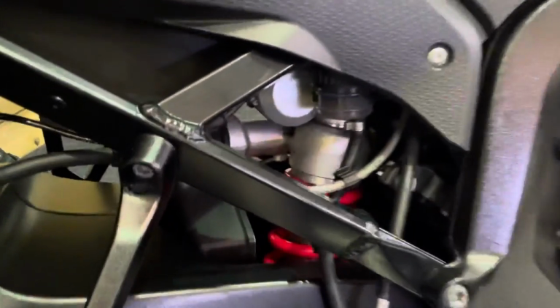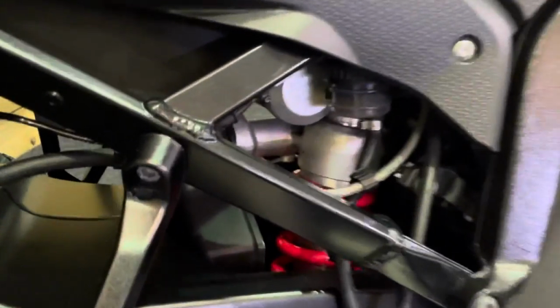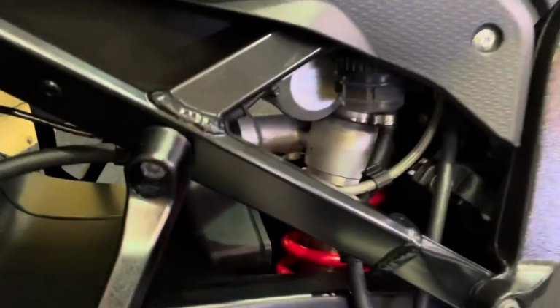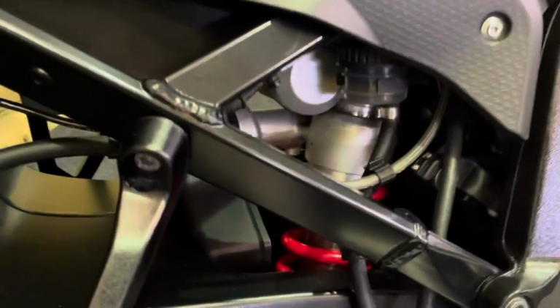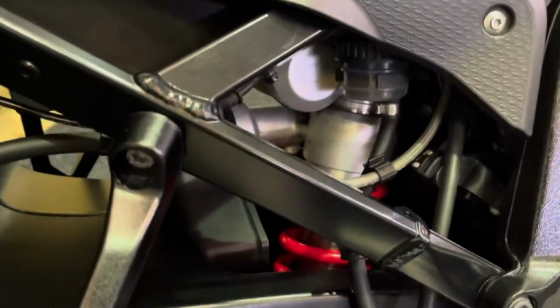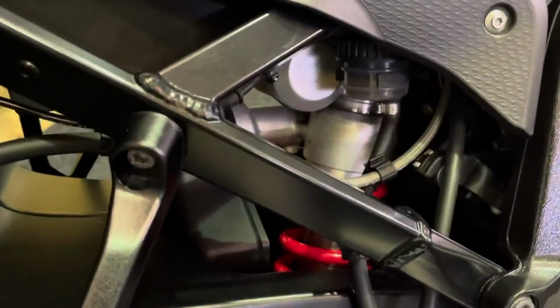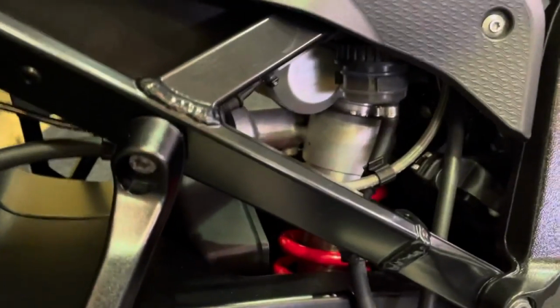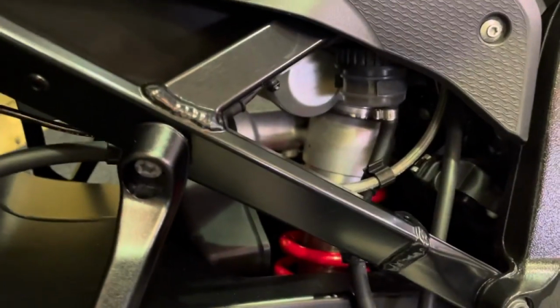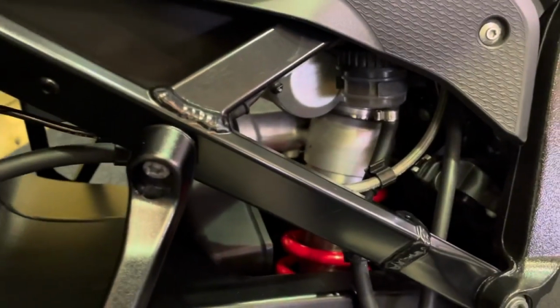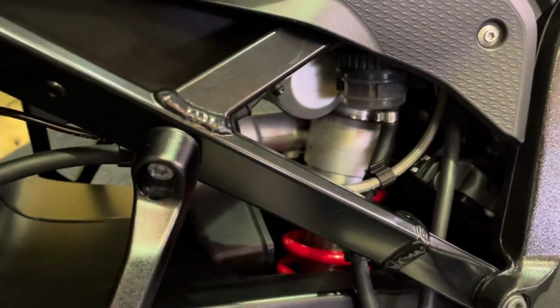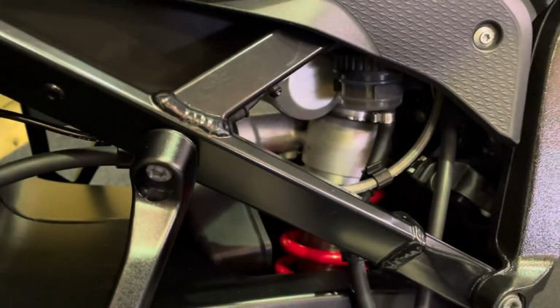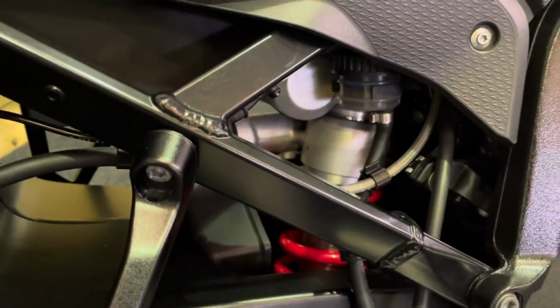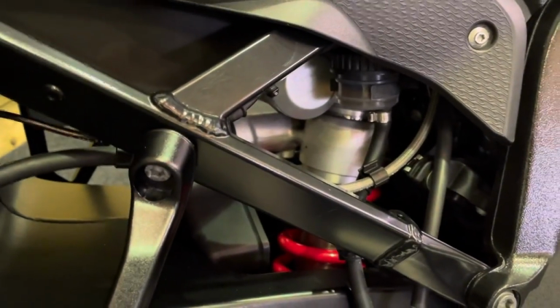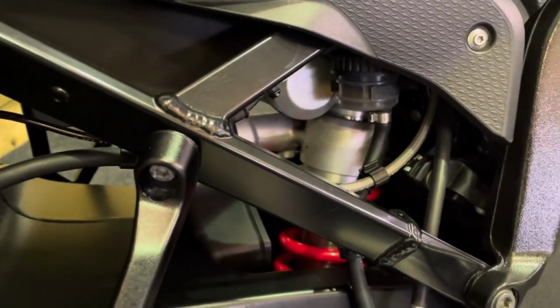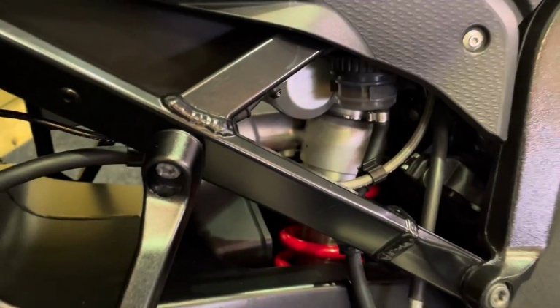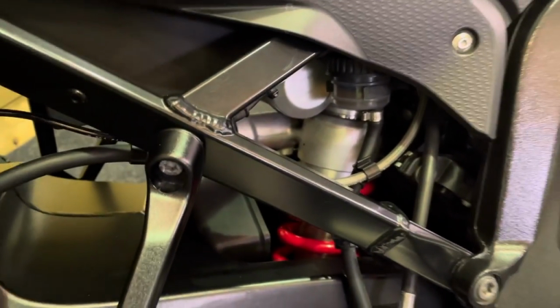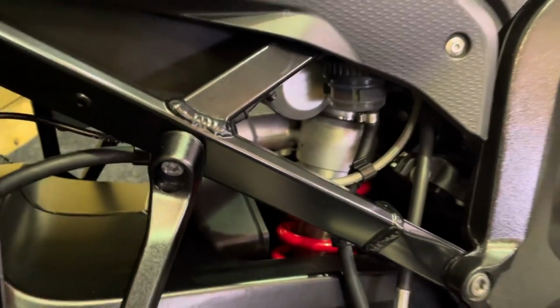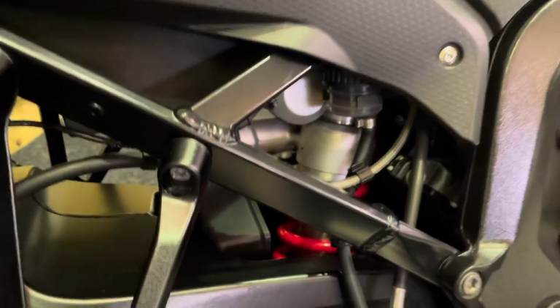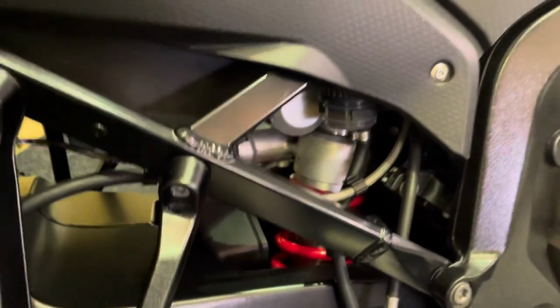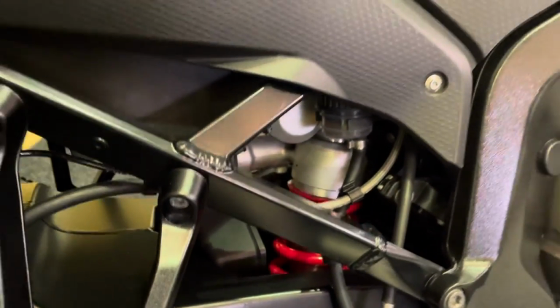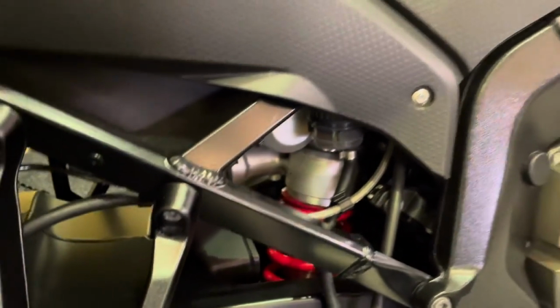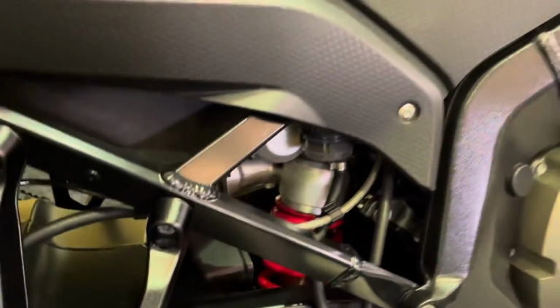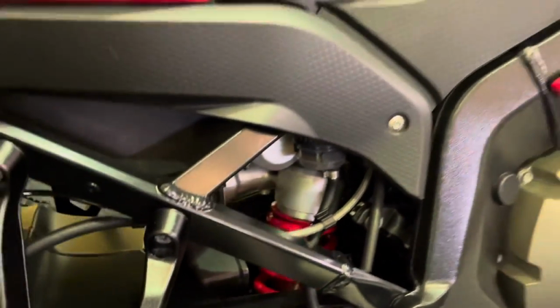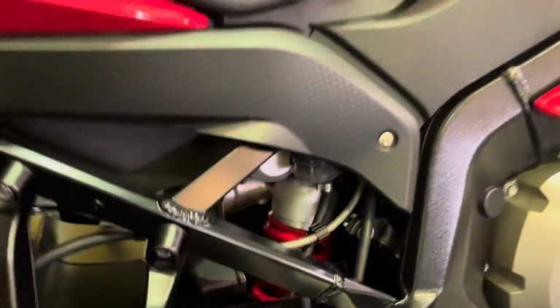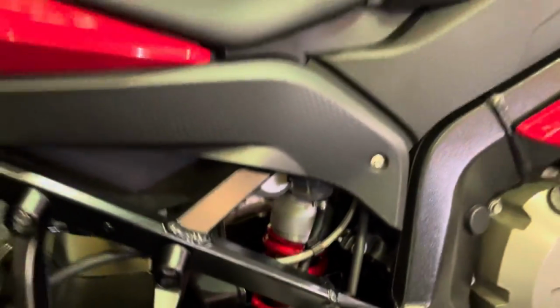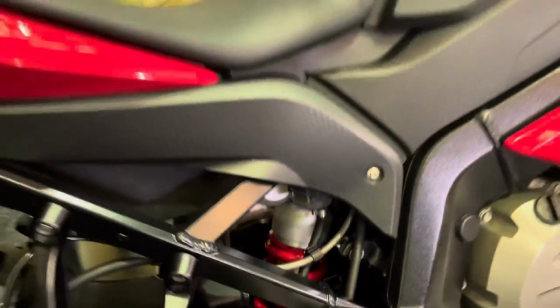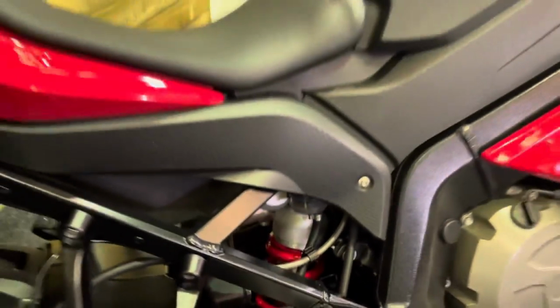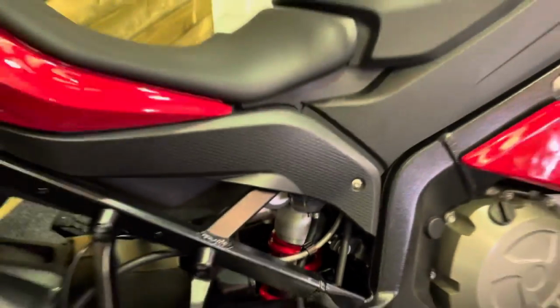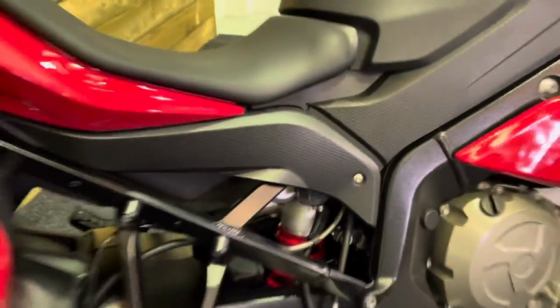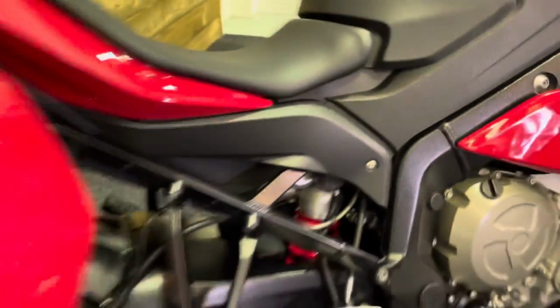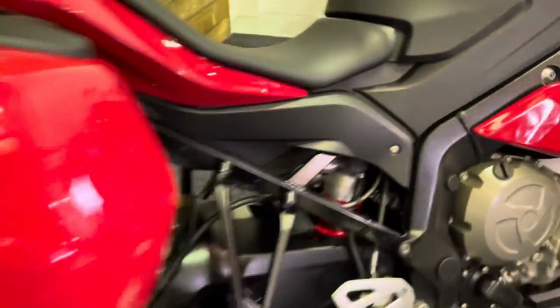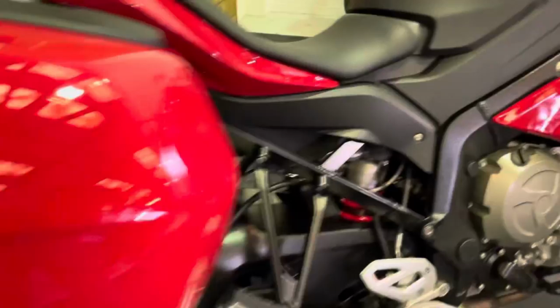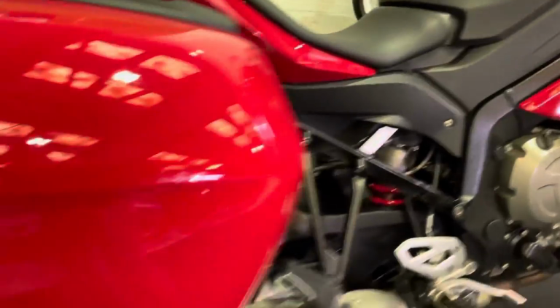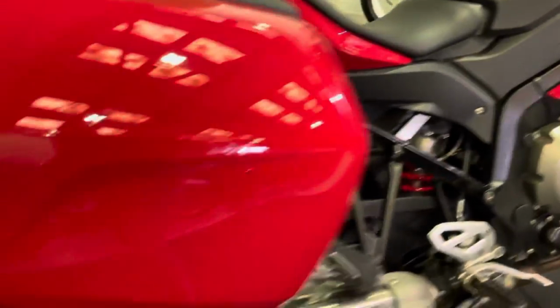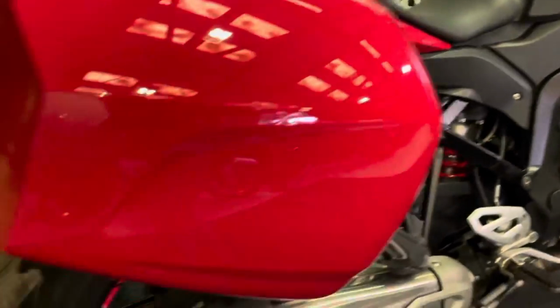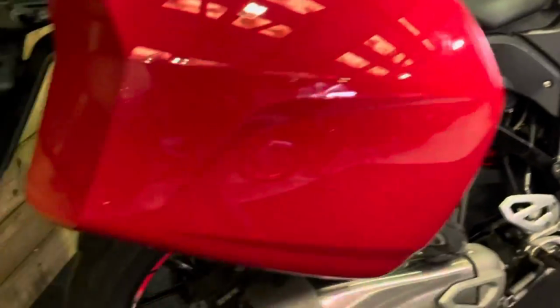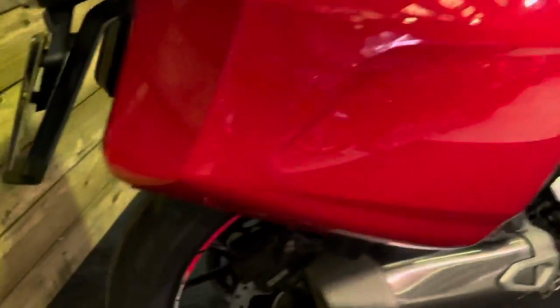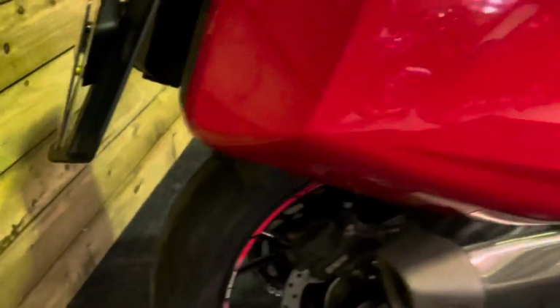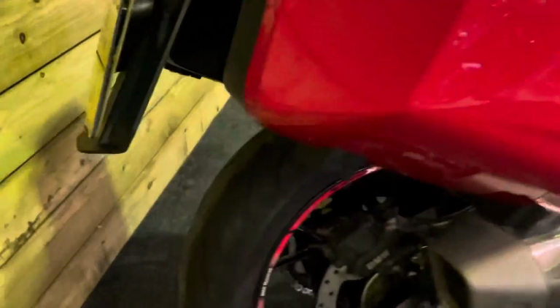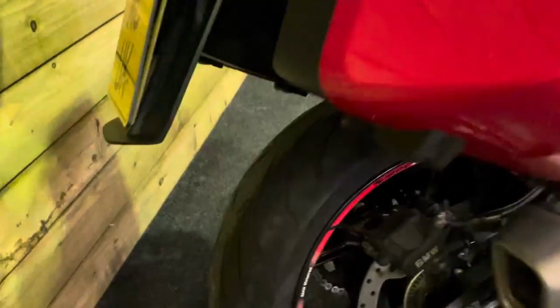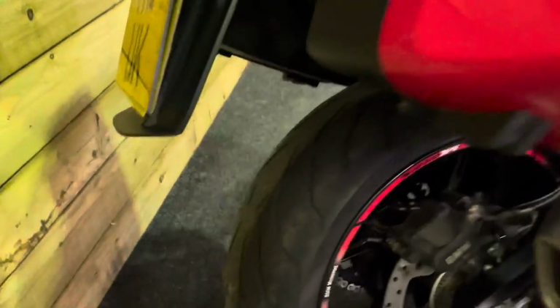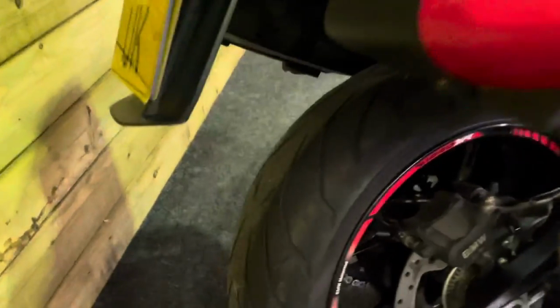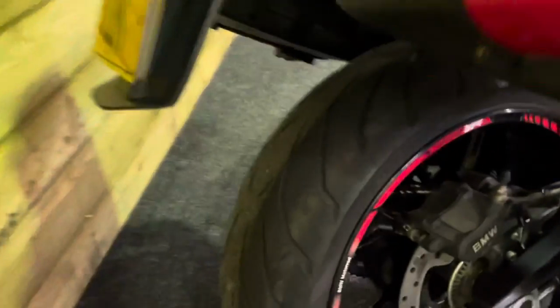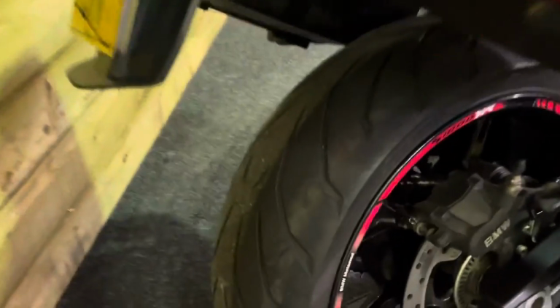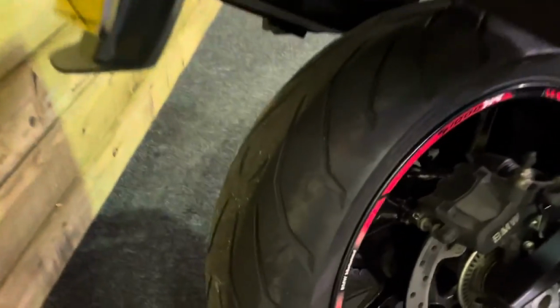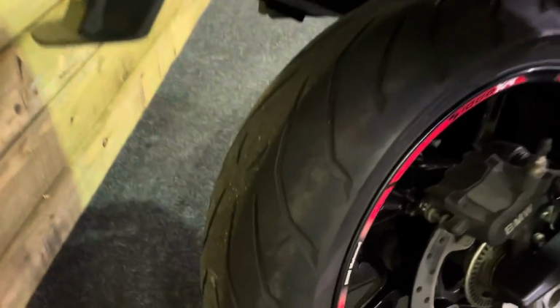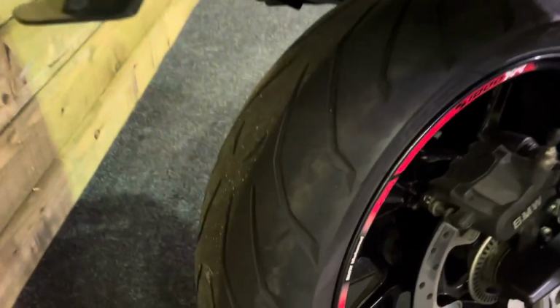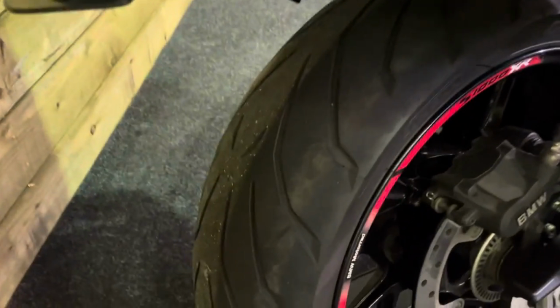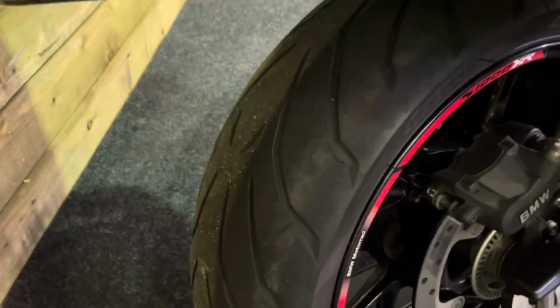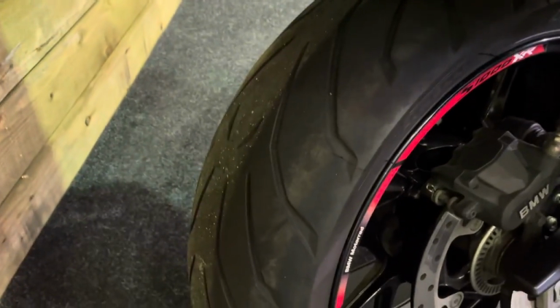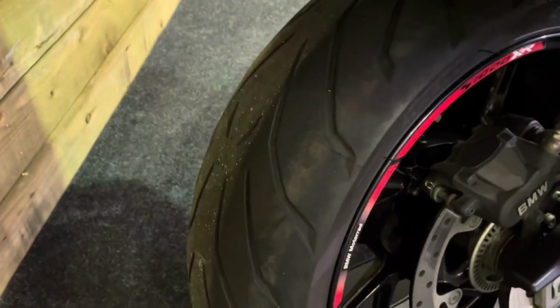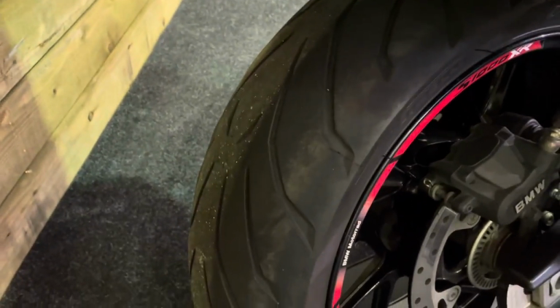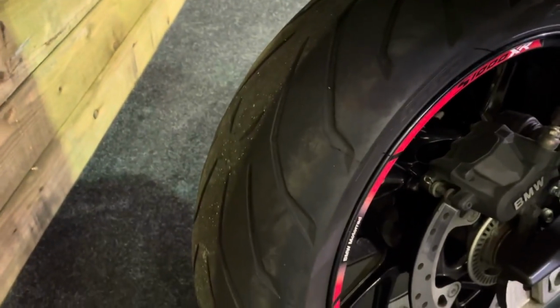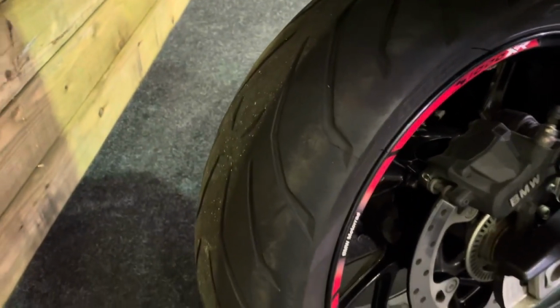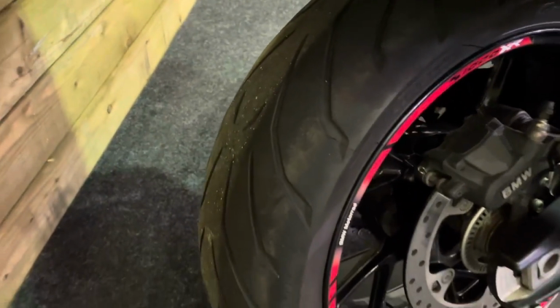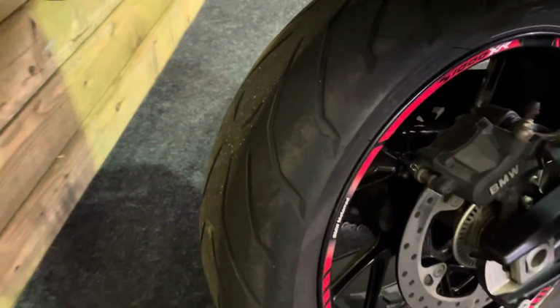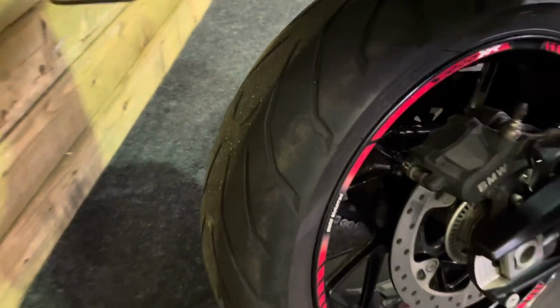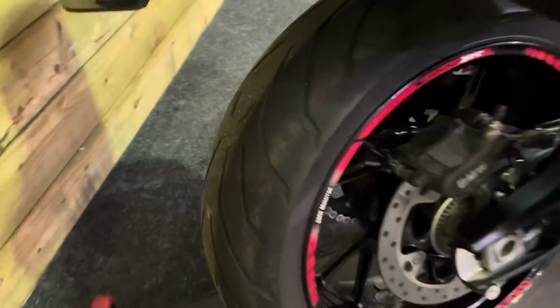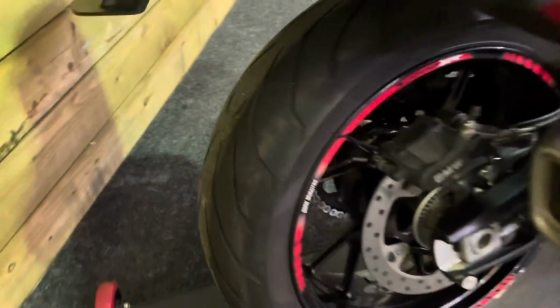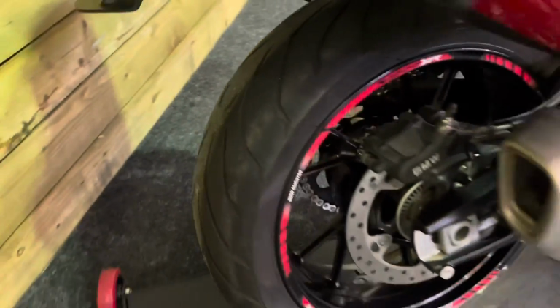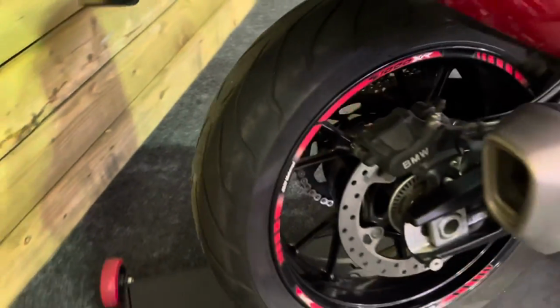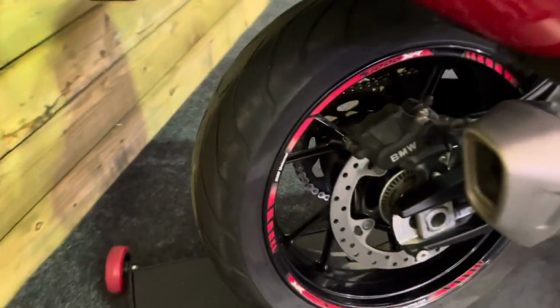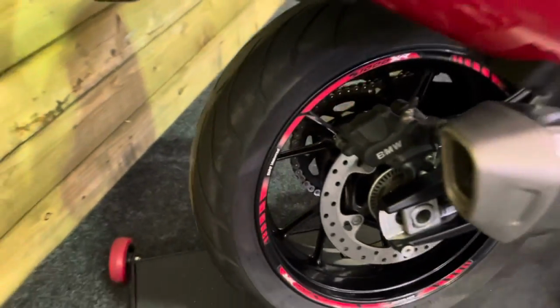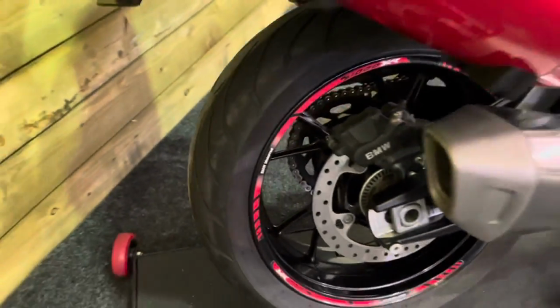The electronically adjustable rear shock nestled in there is spotless, just like the rest of the bike. The rear tyre's got loads of life left in it as well.